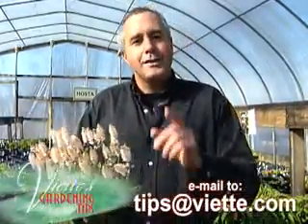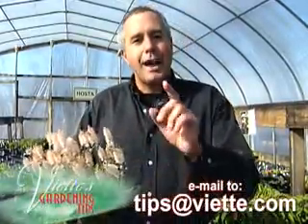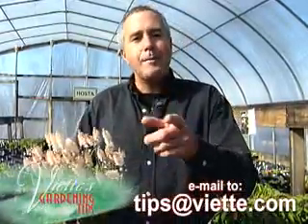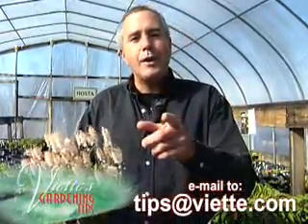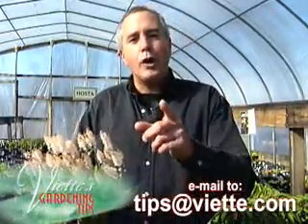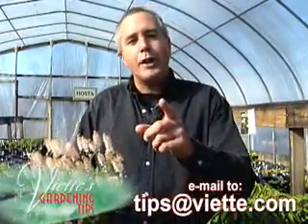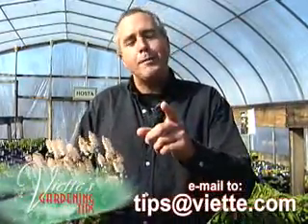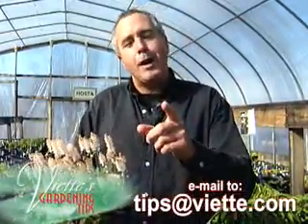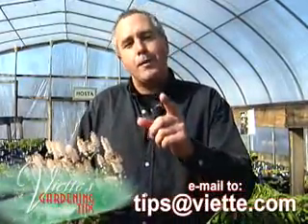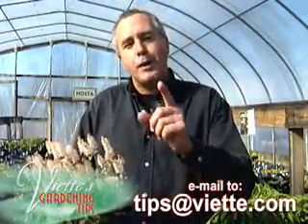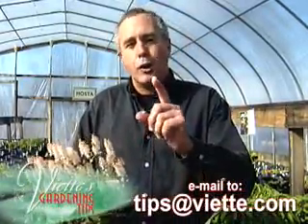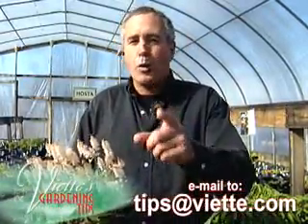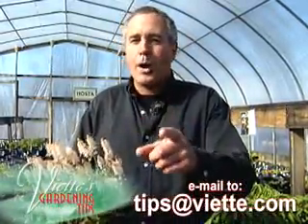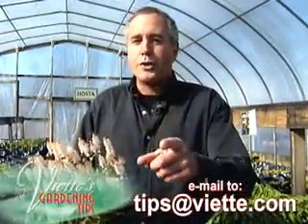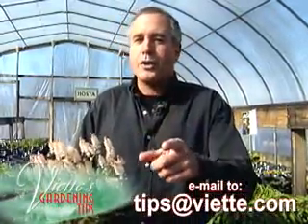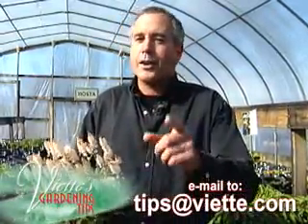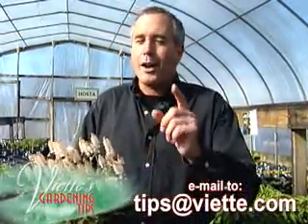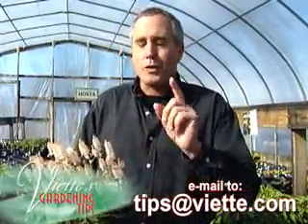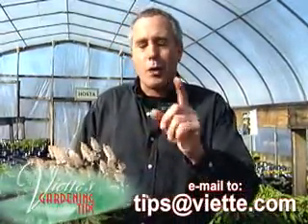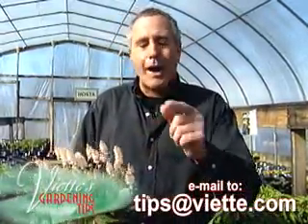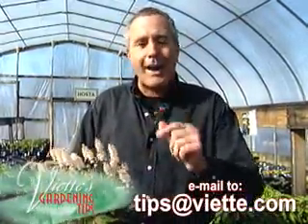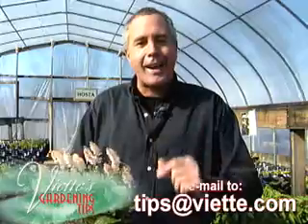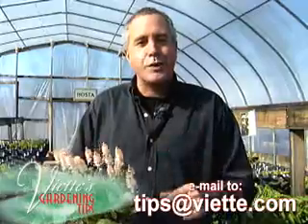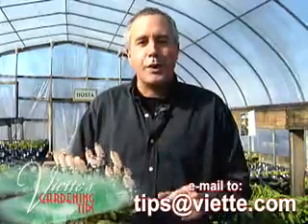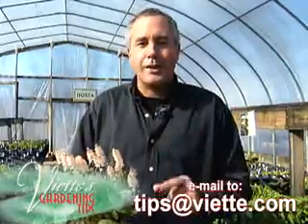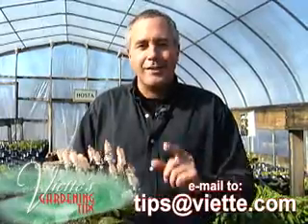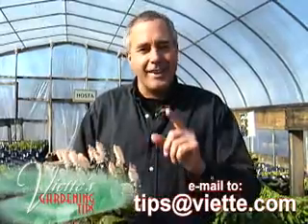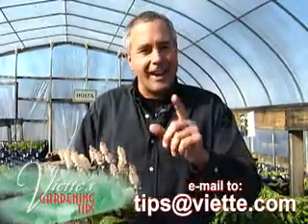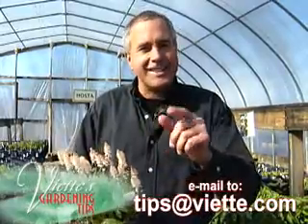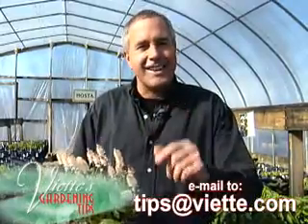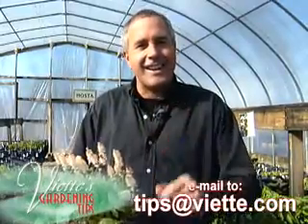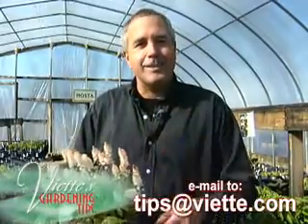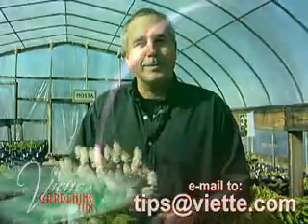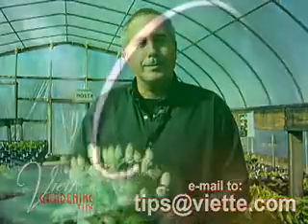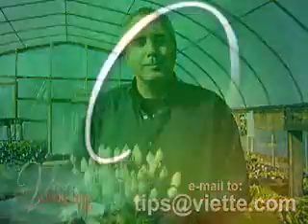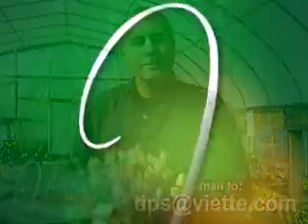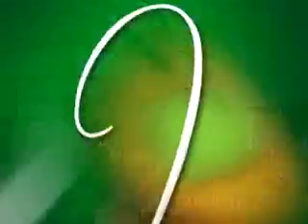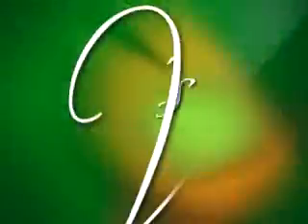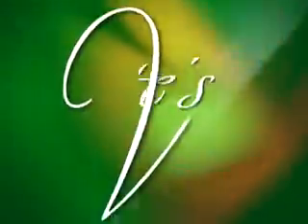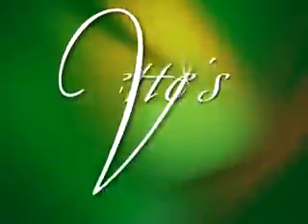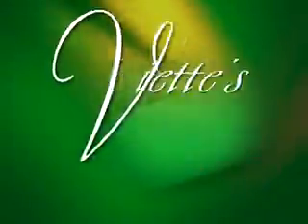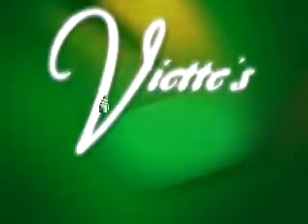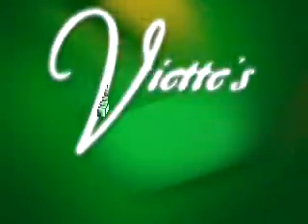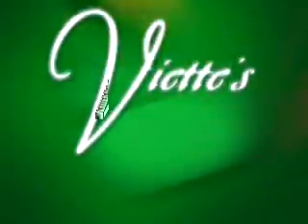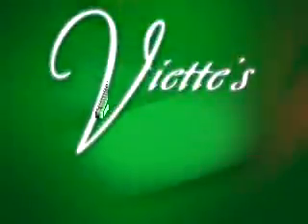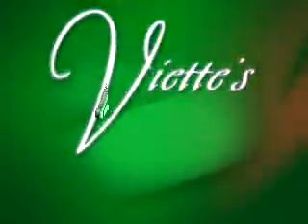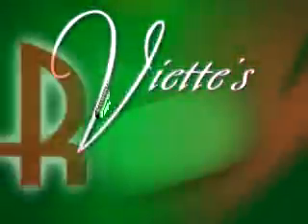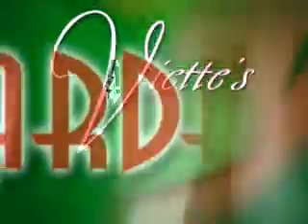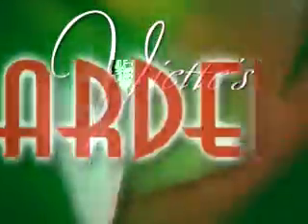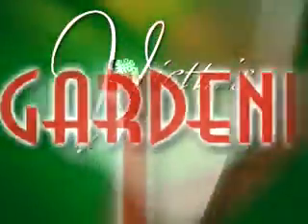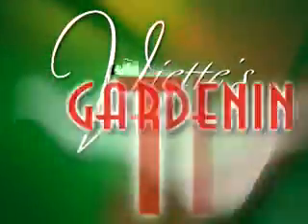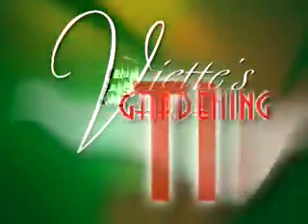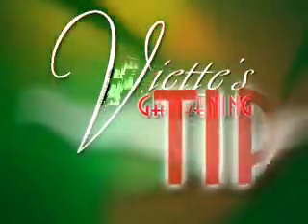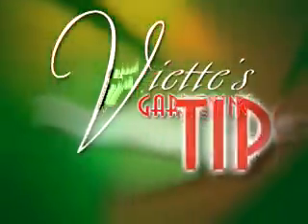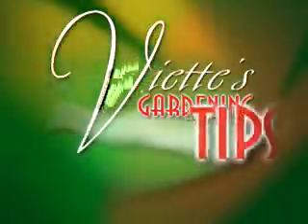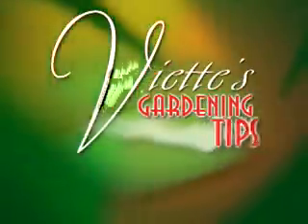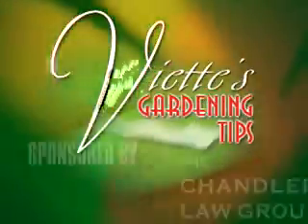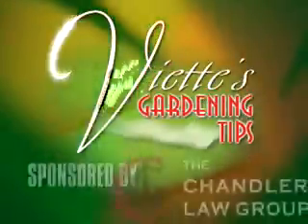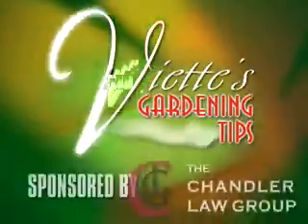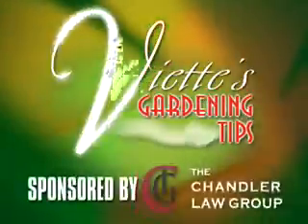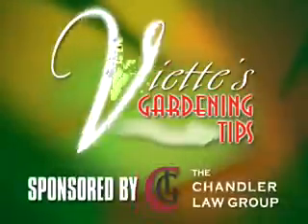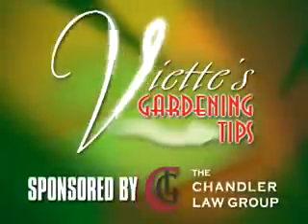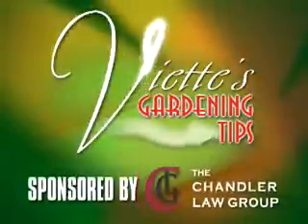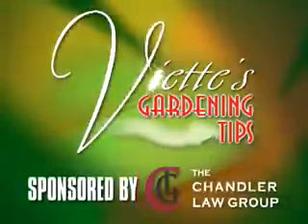Send me or email me your question, and I'll try to answer it next time on Ed's Gardening Tips, brought to you by The Chandler Hawn Room.